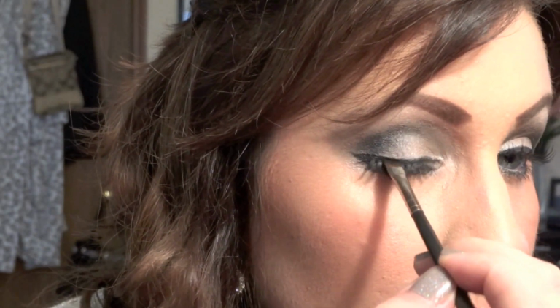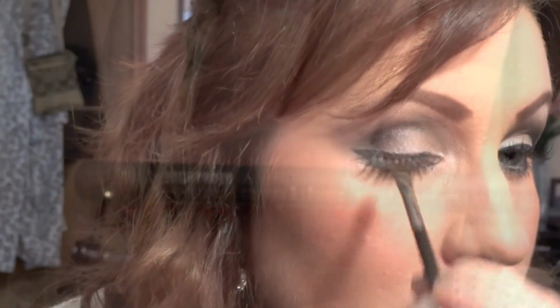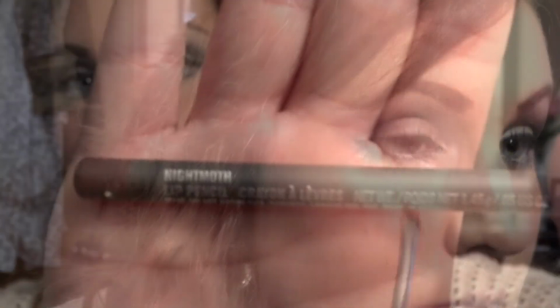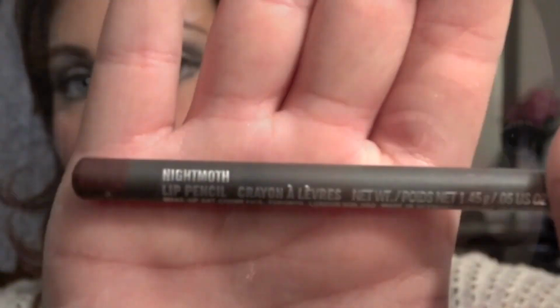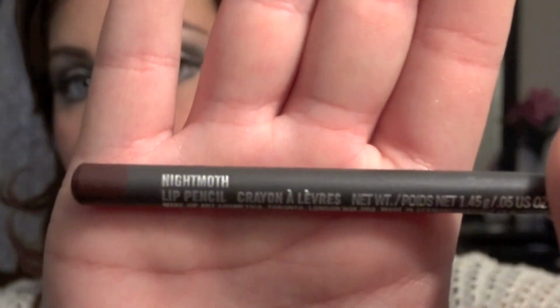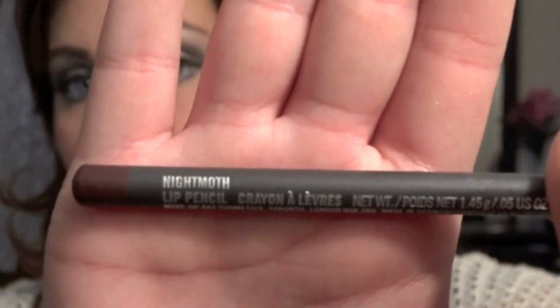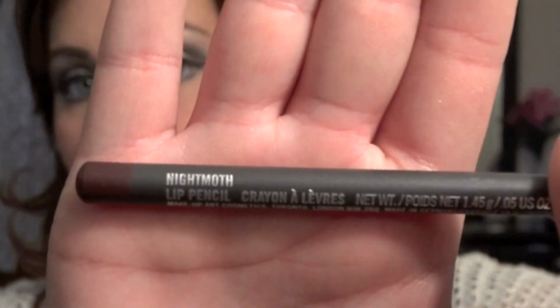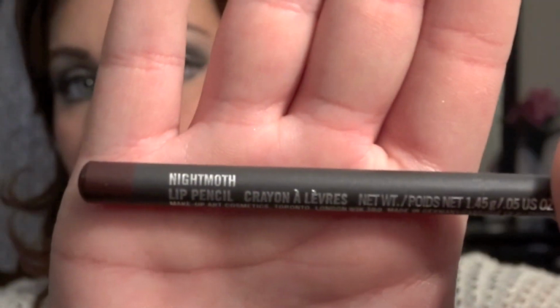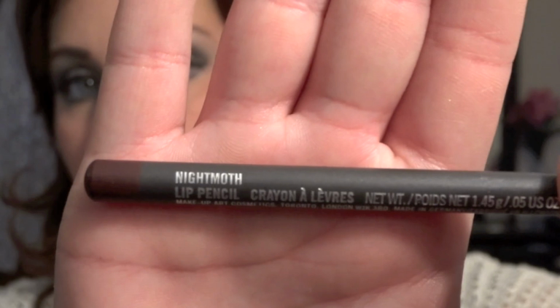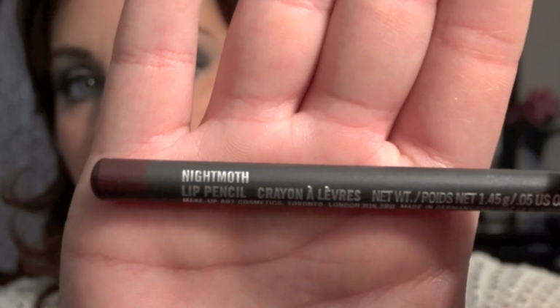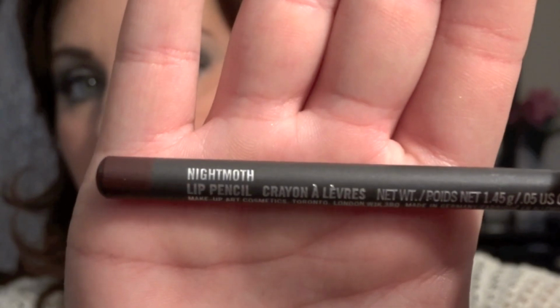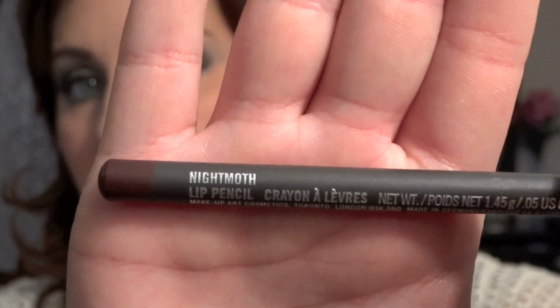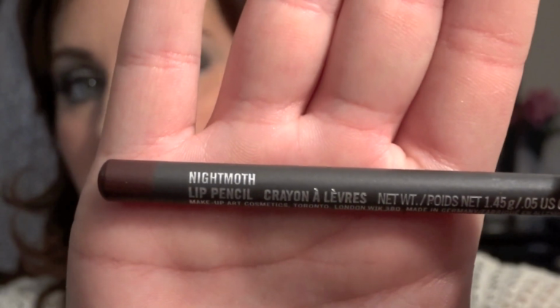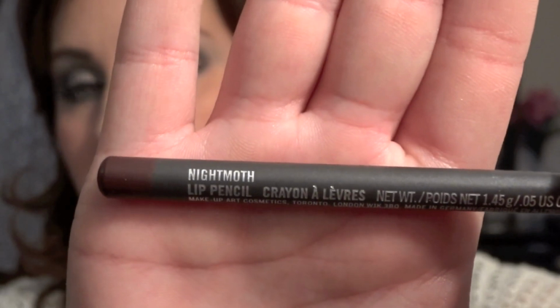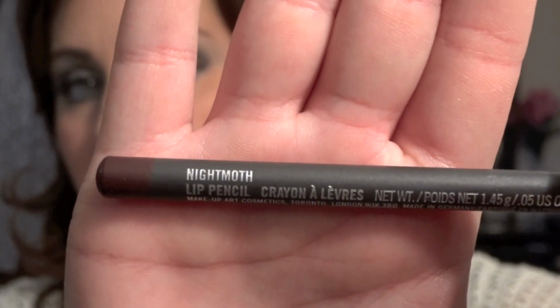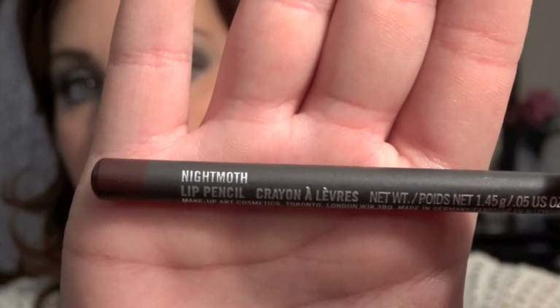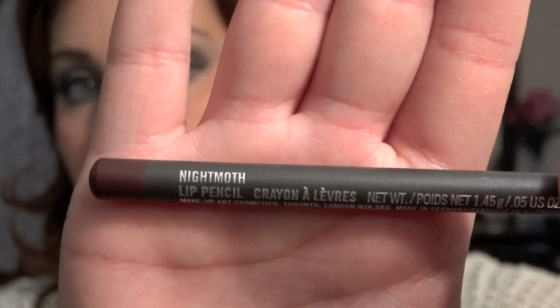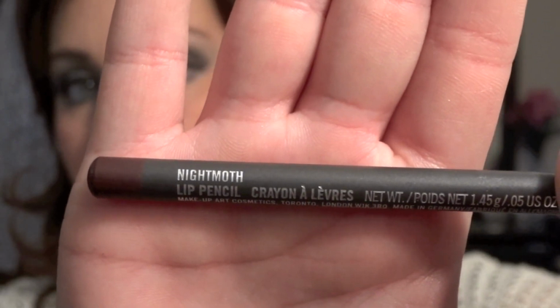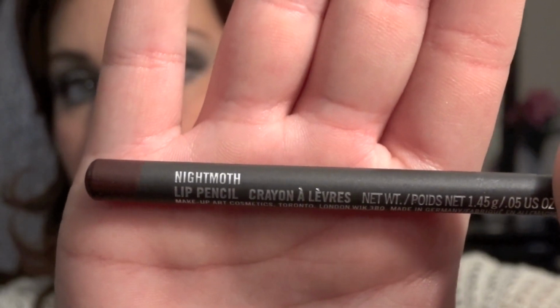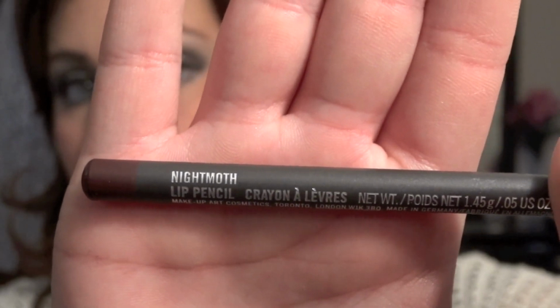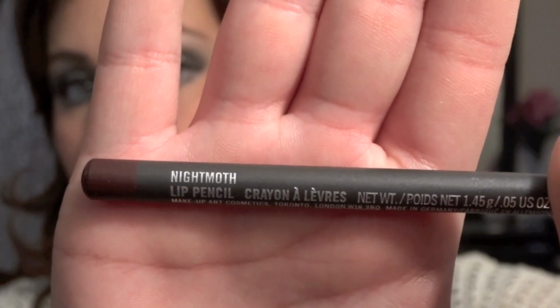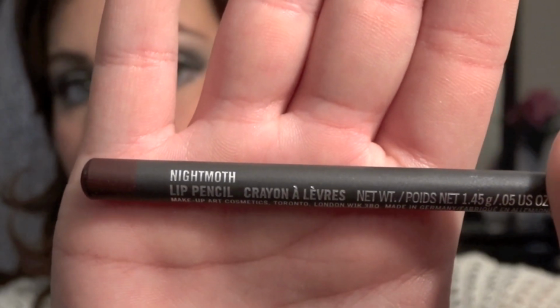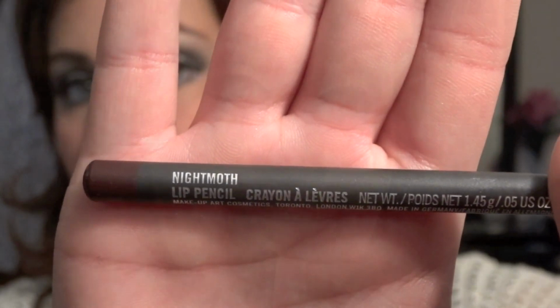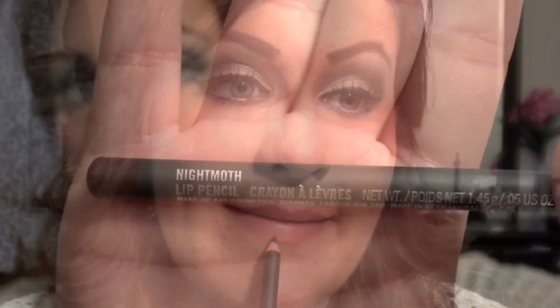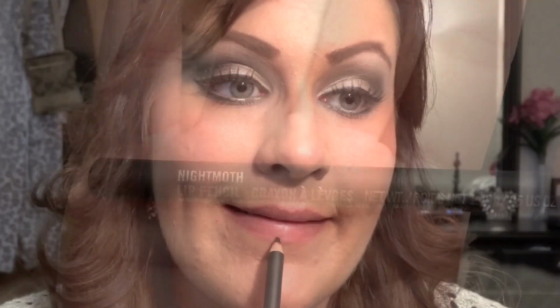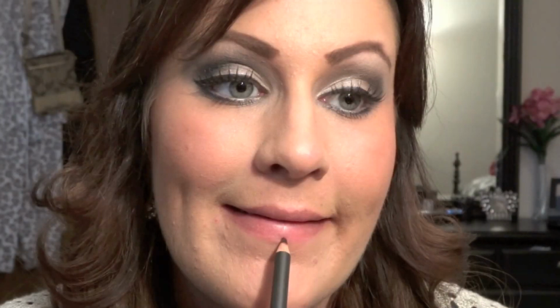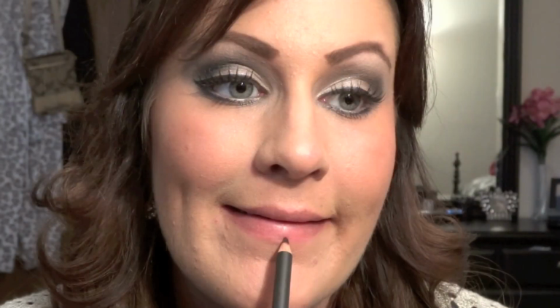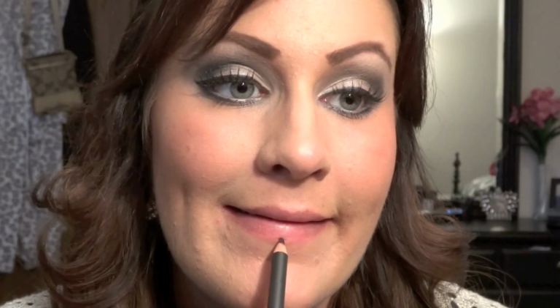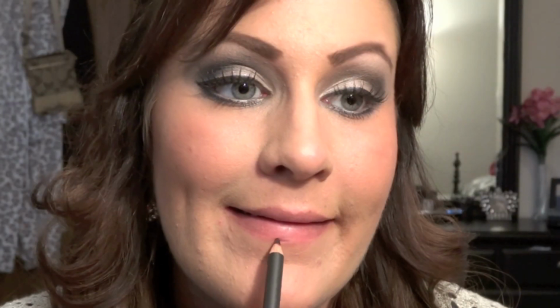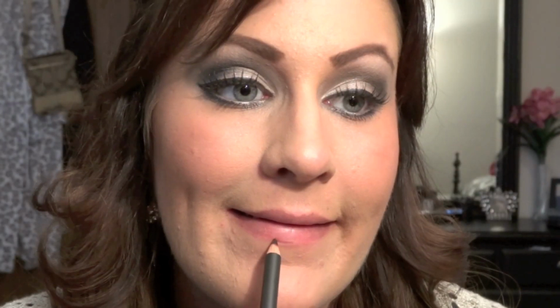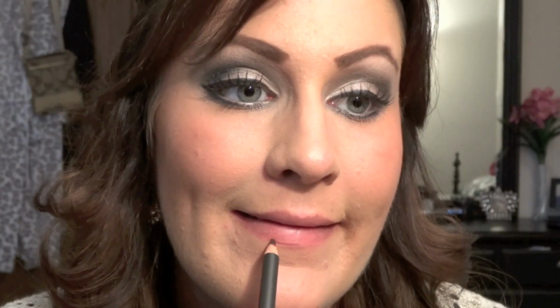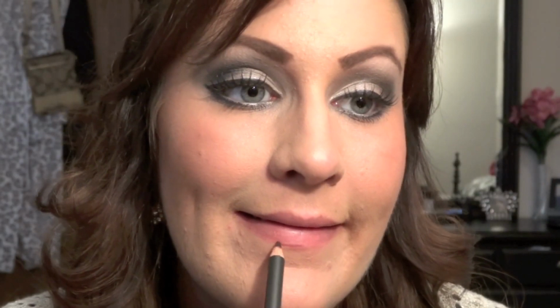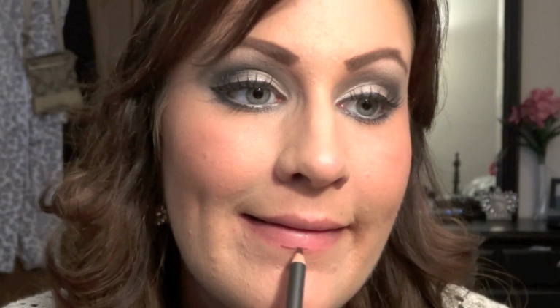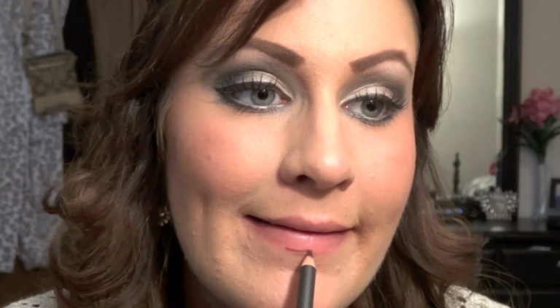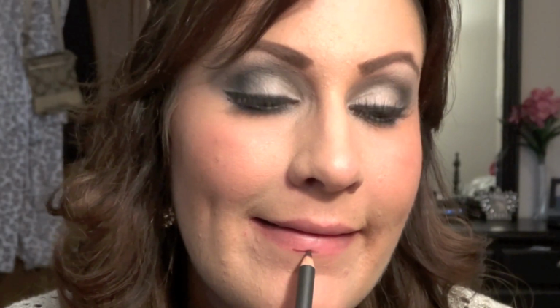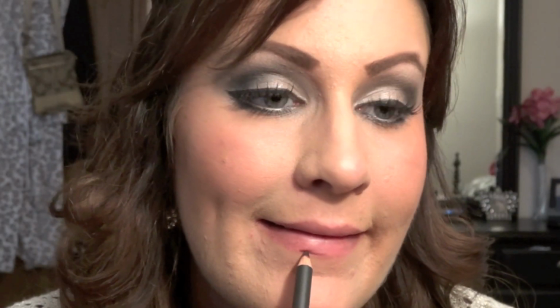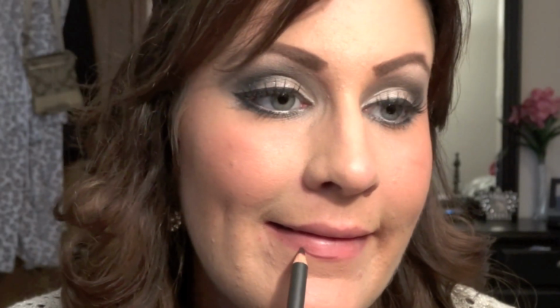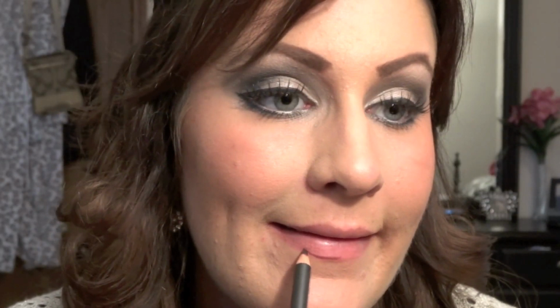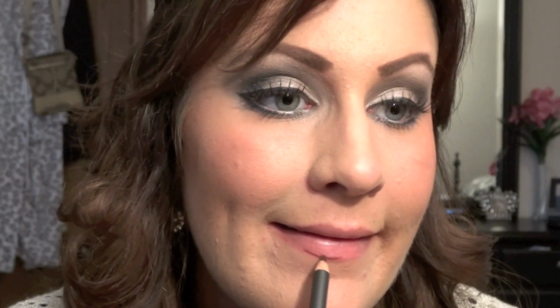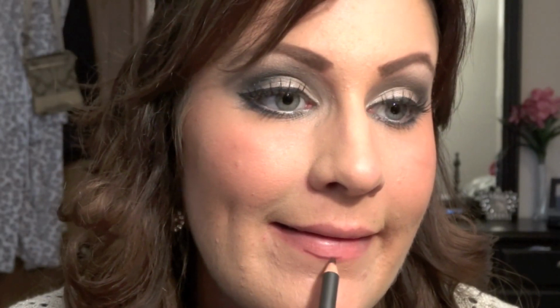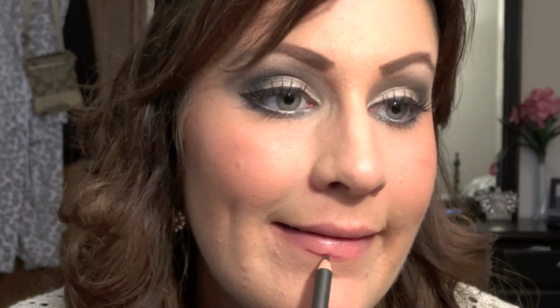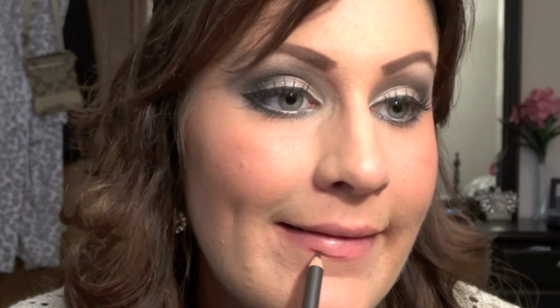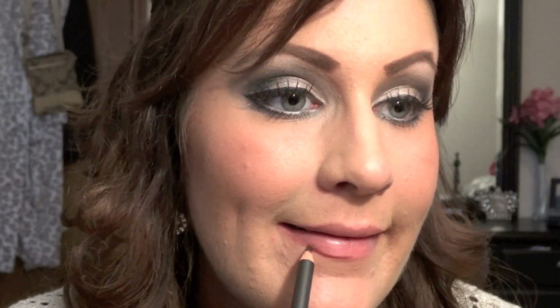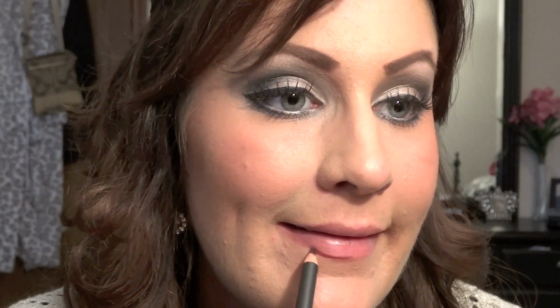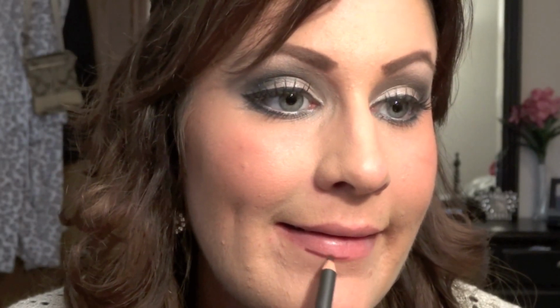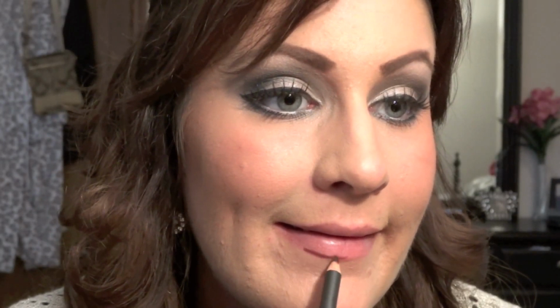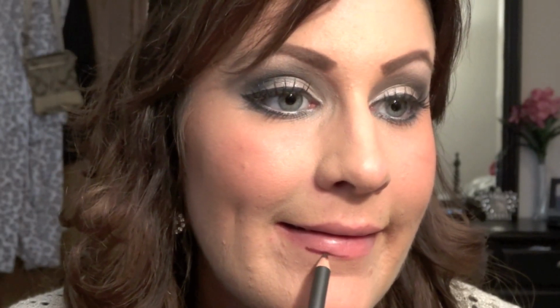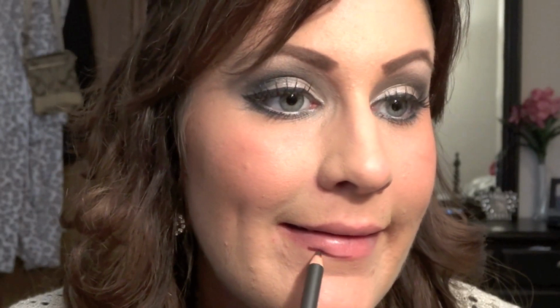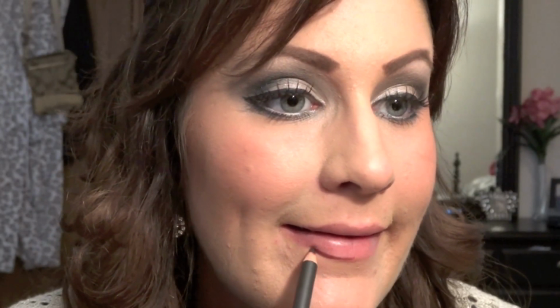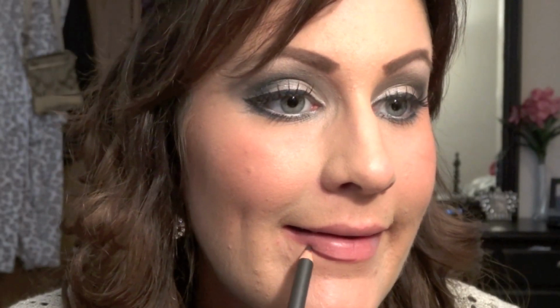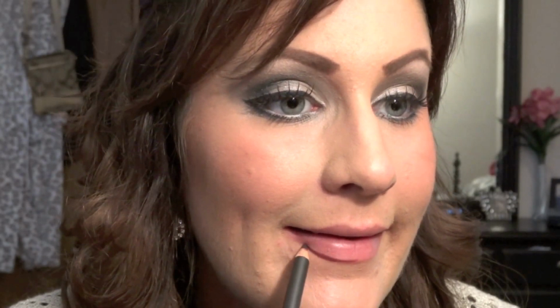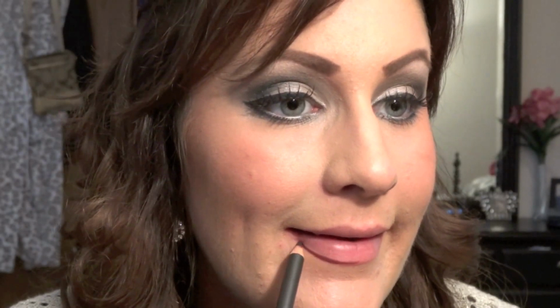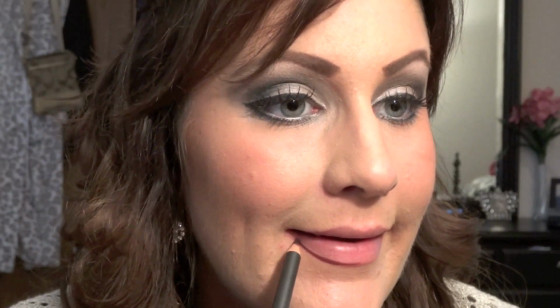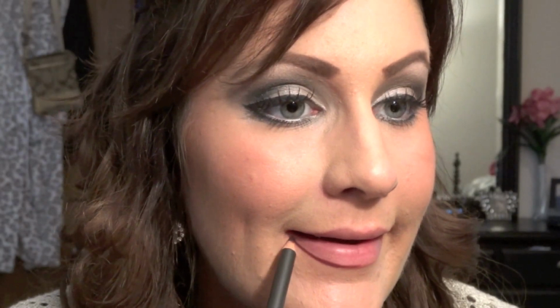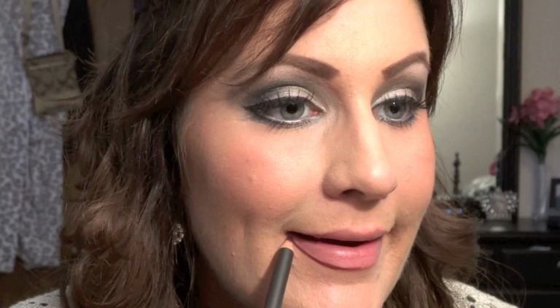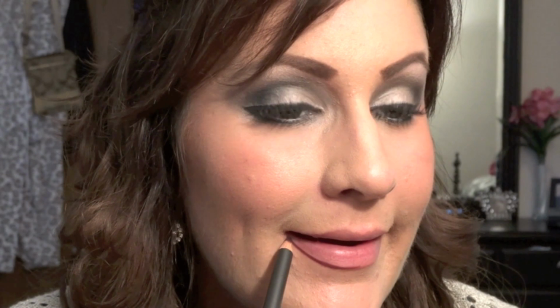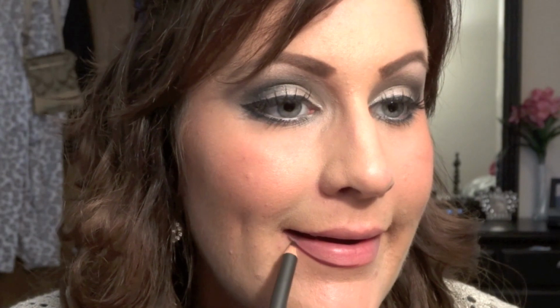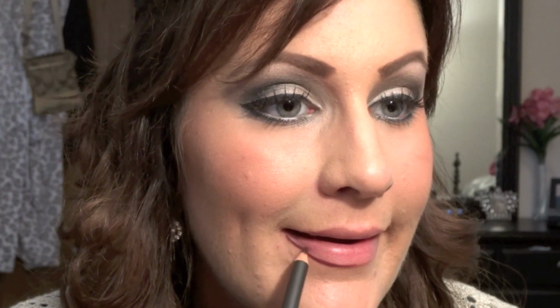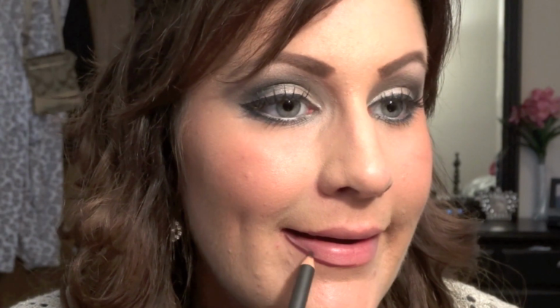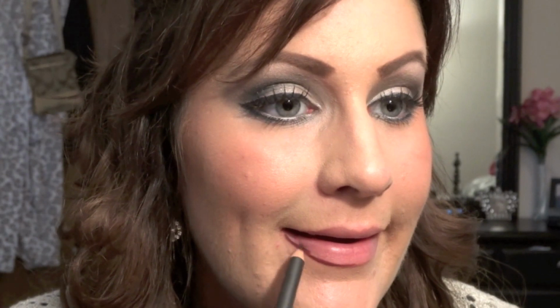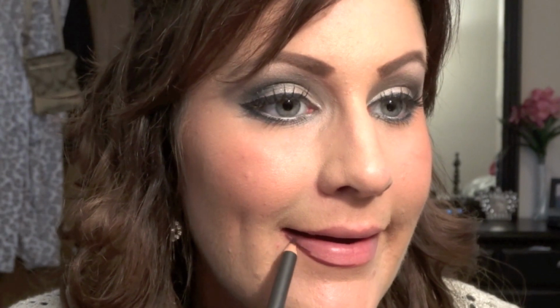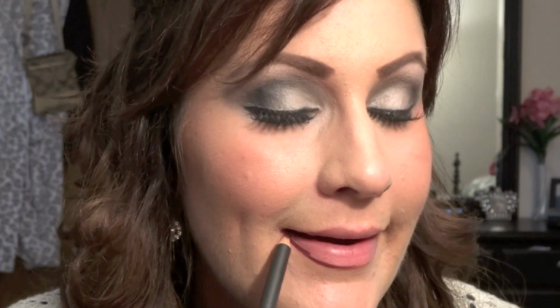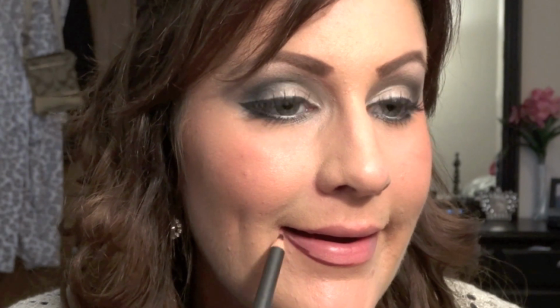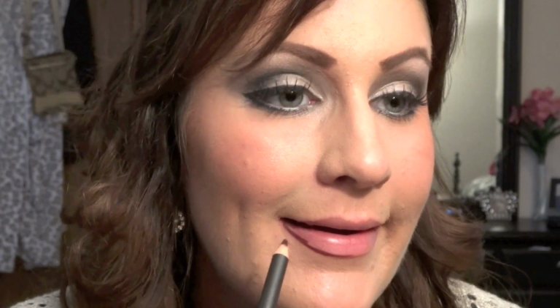For lips, I am going to be using the lip pencil Night Moth by MAC and applying that all over my top and bottom lip line, blending the lip liner inwards toward my lips.